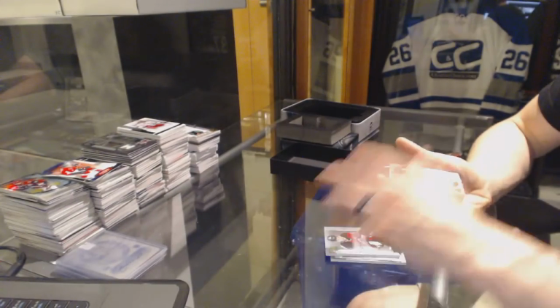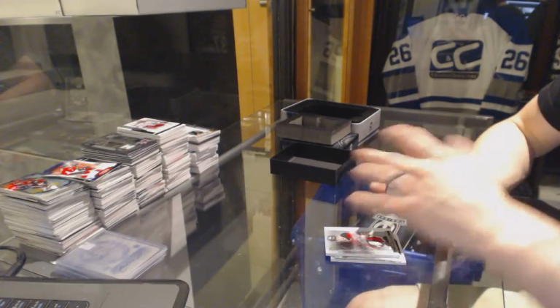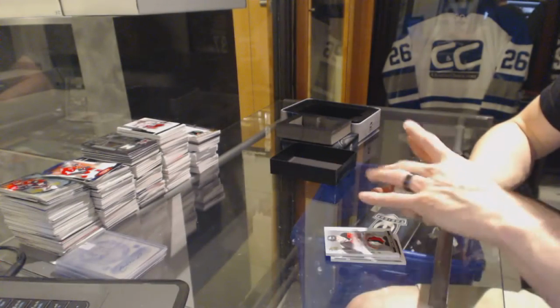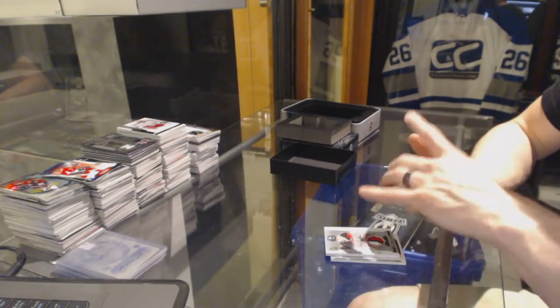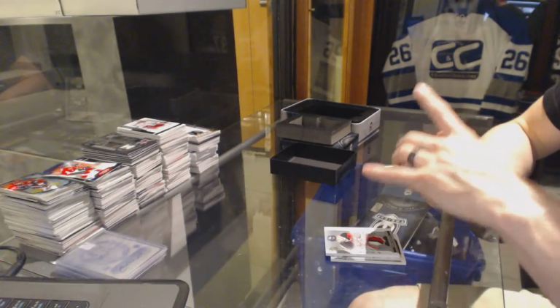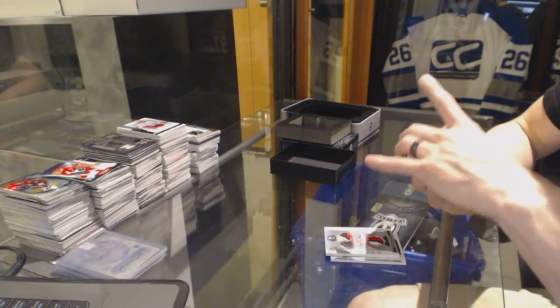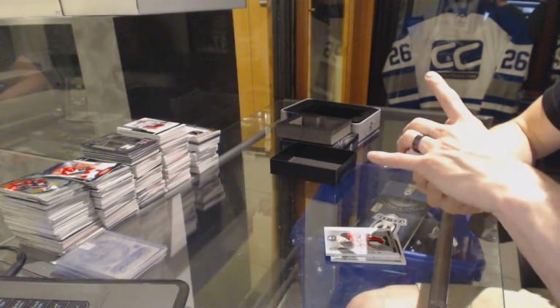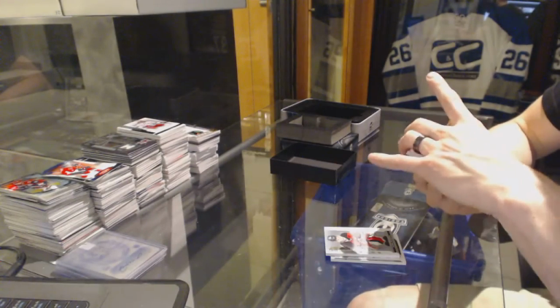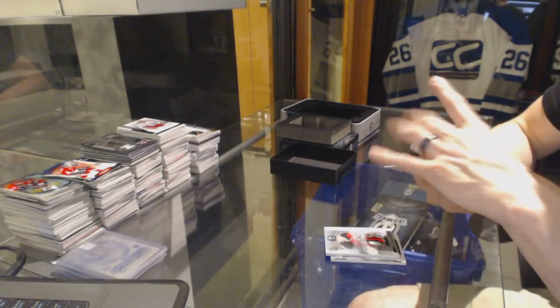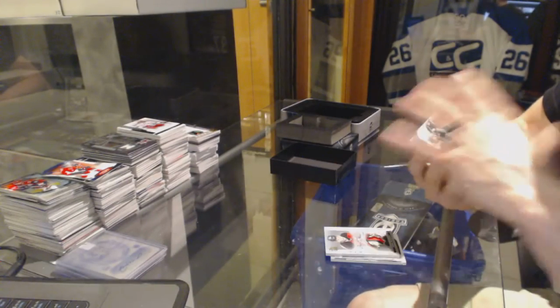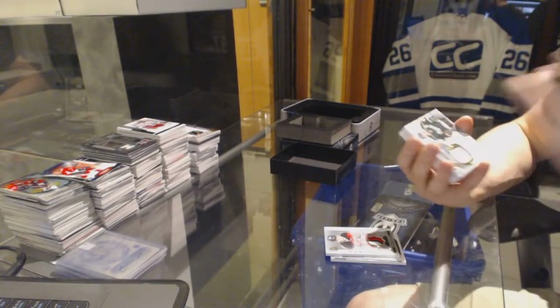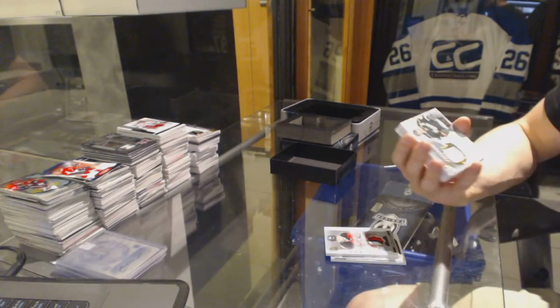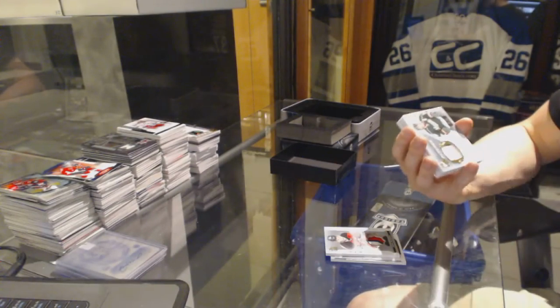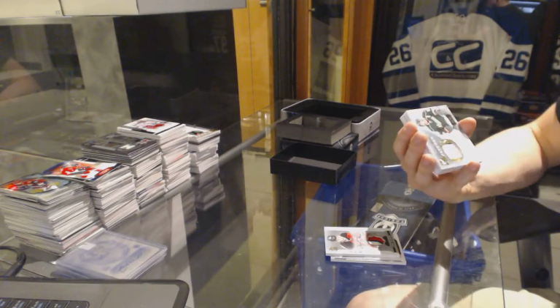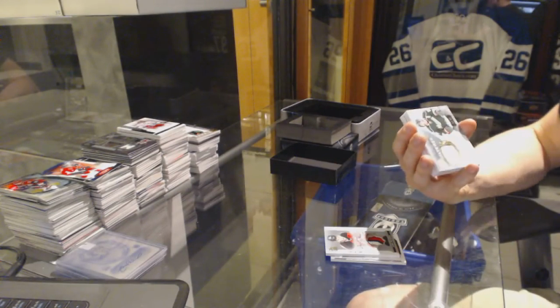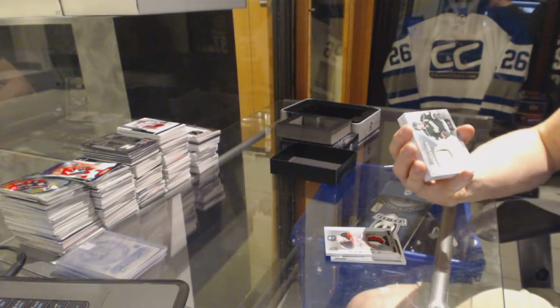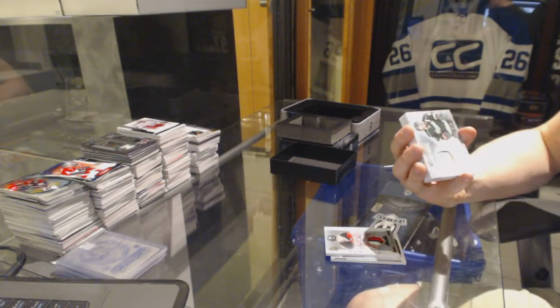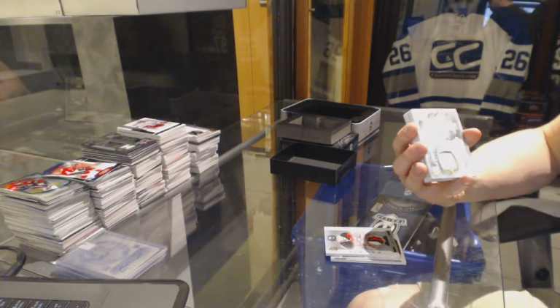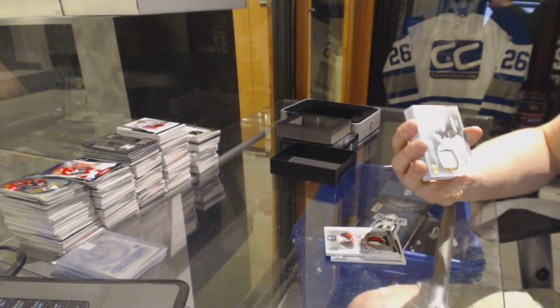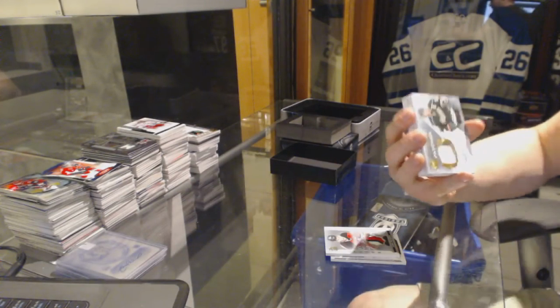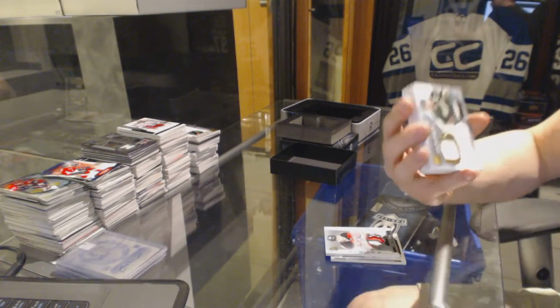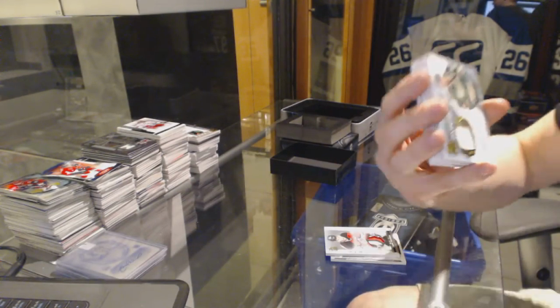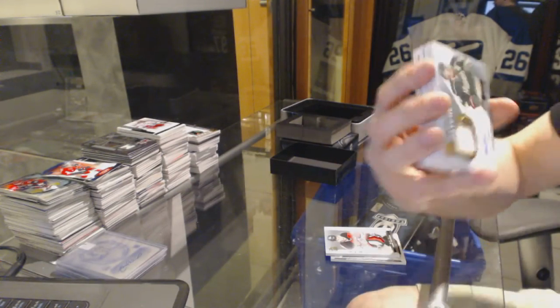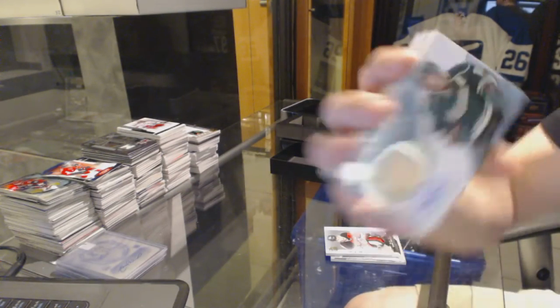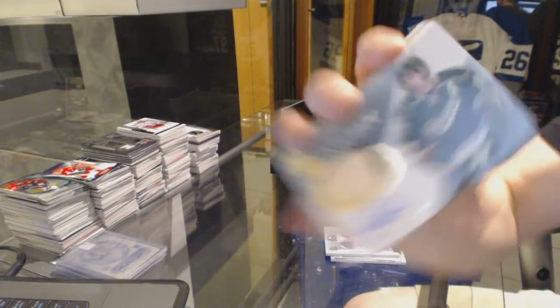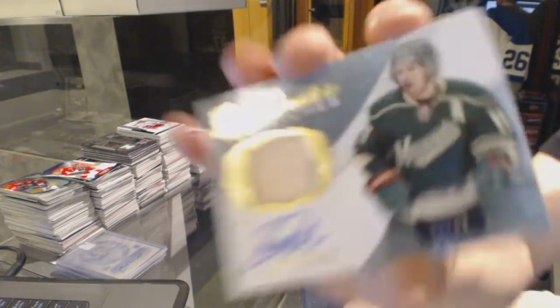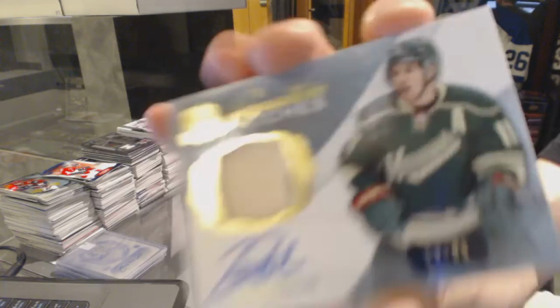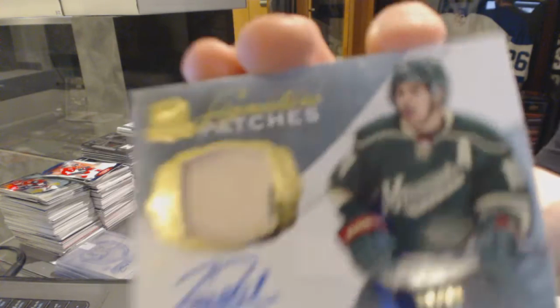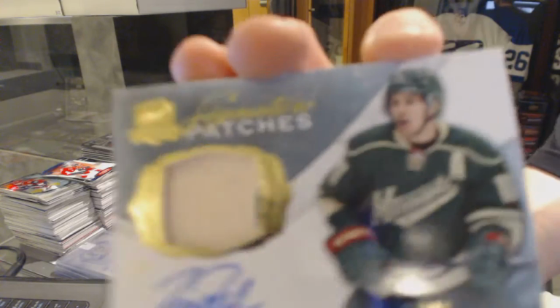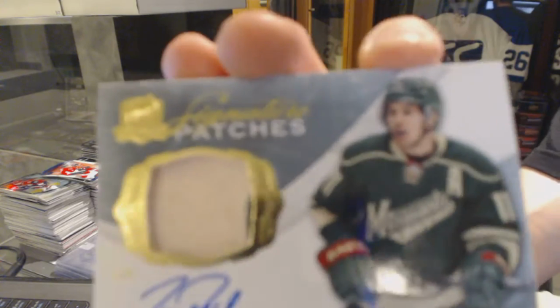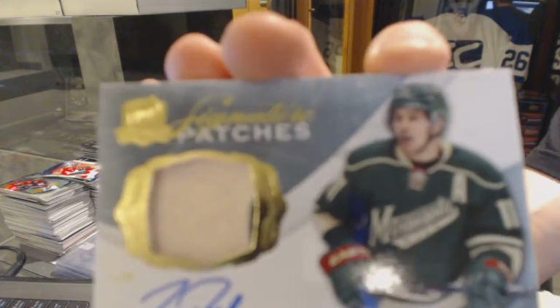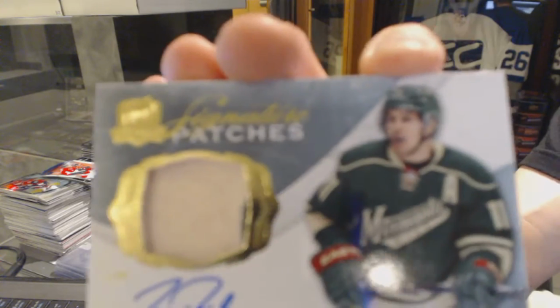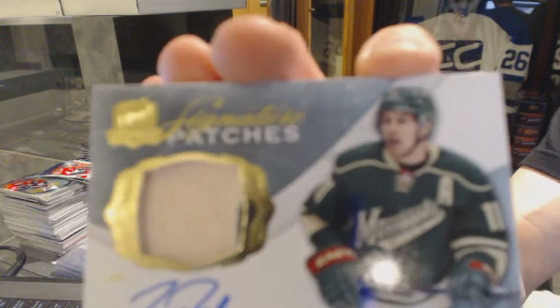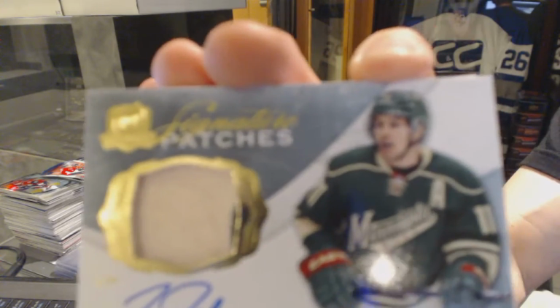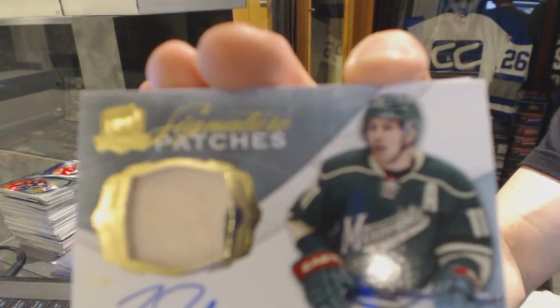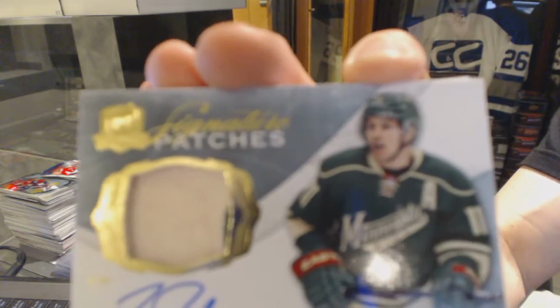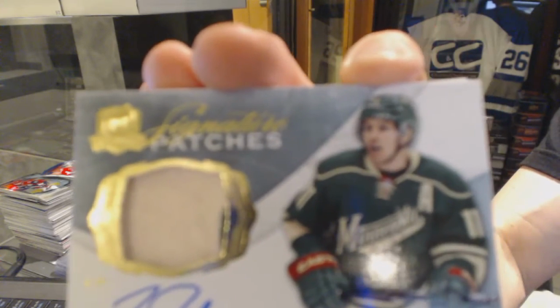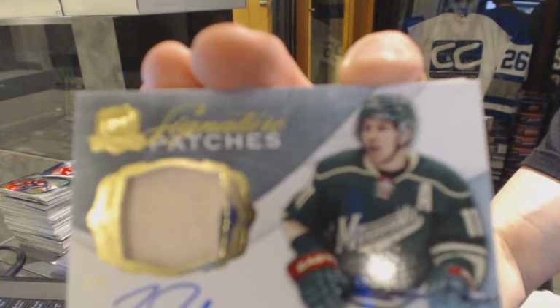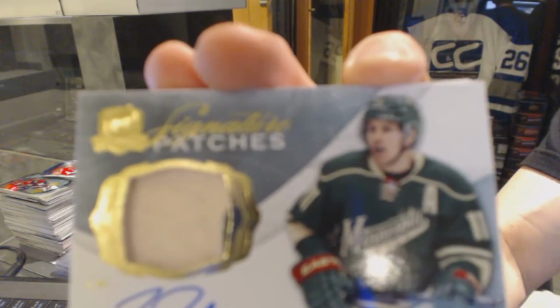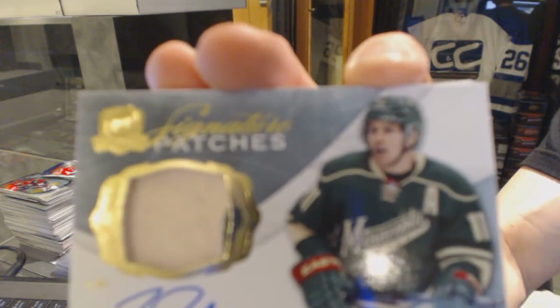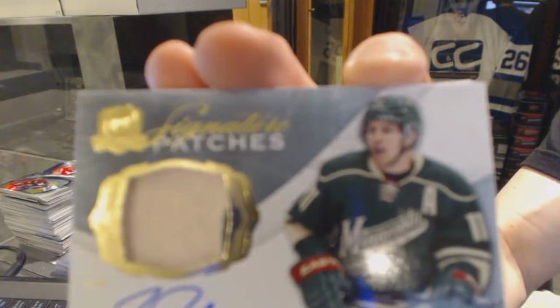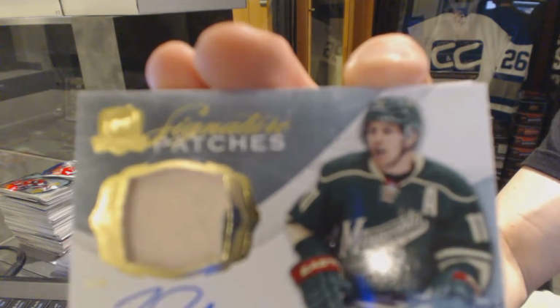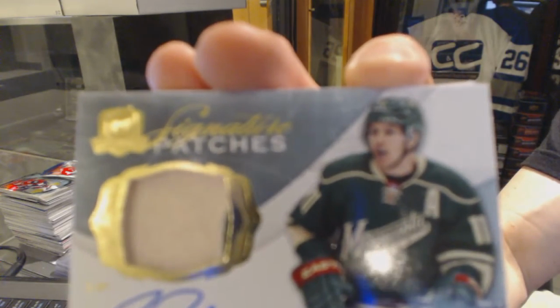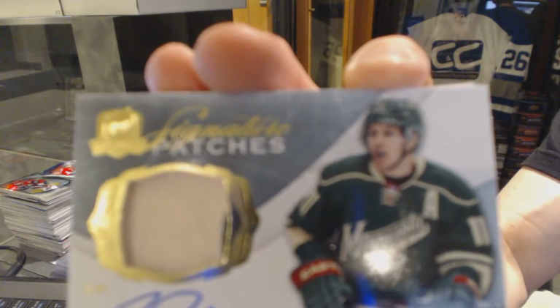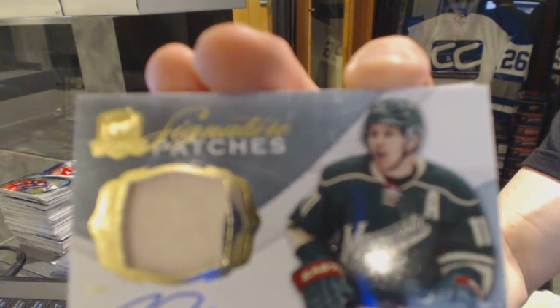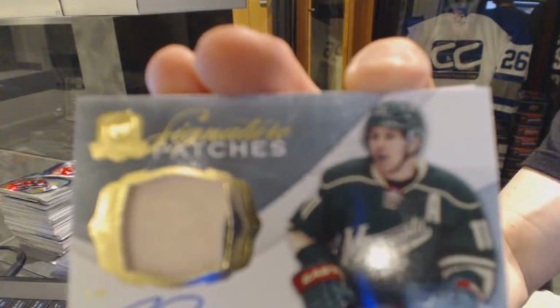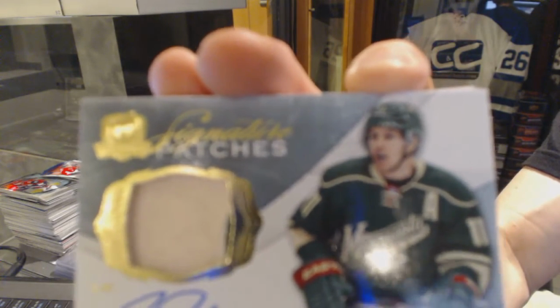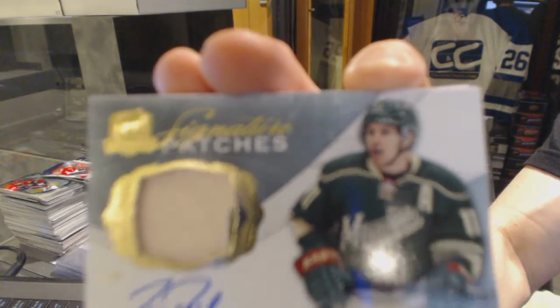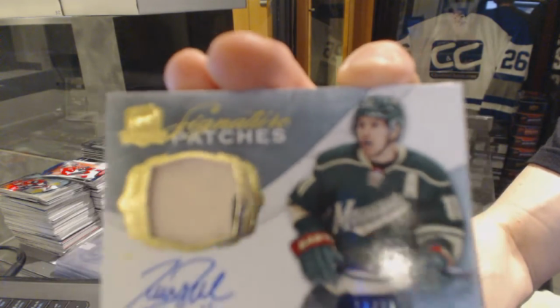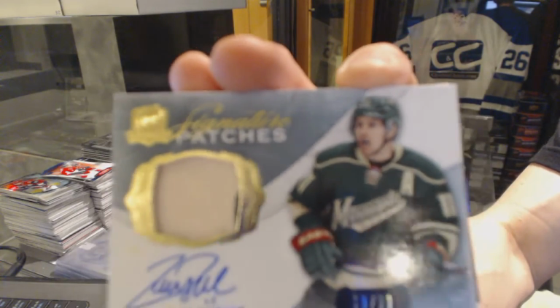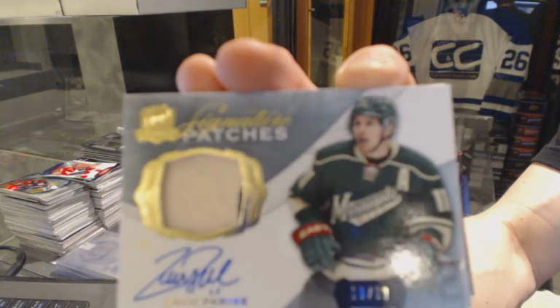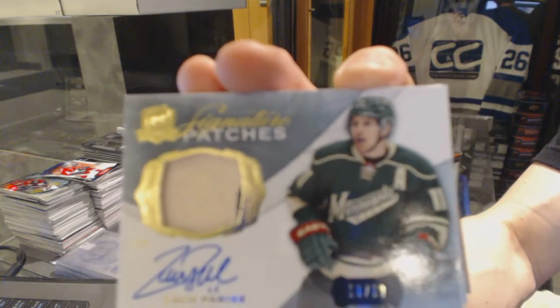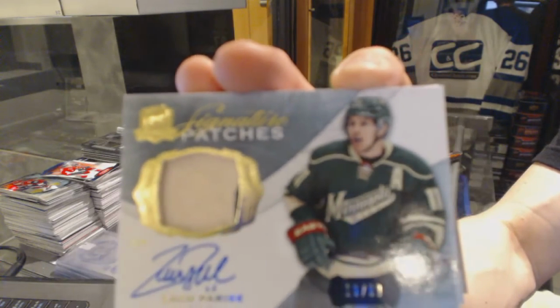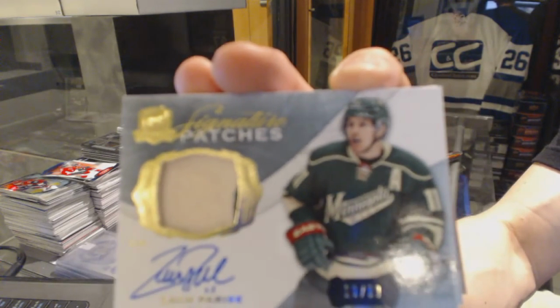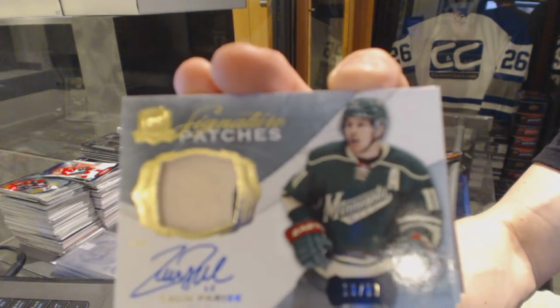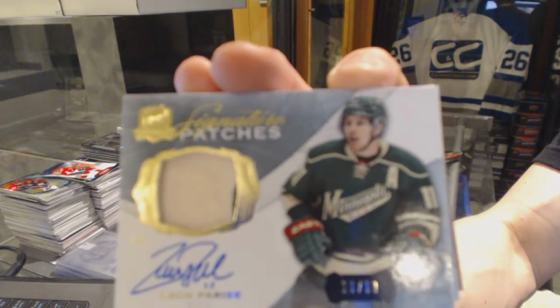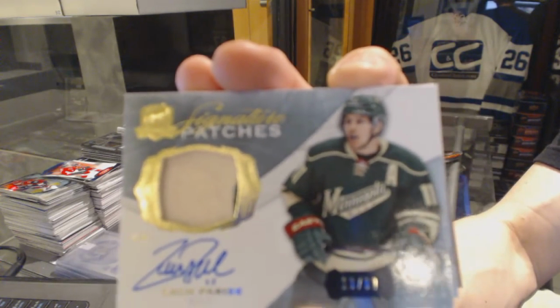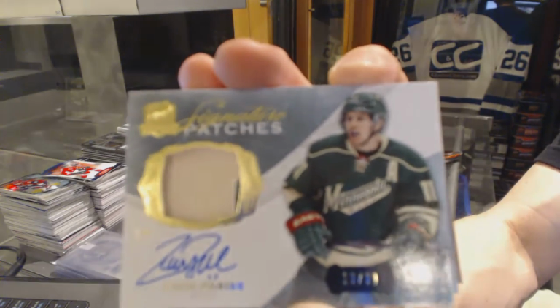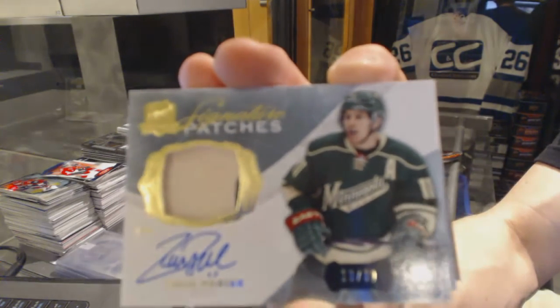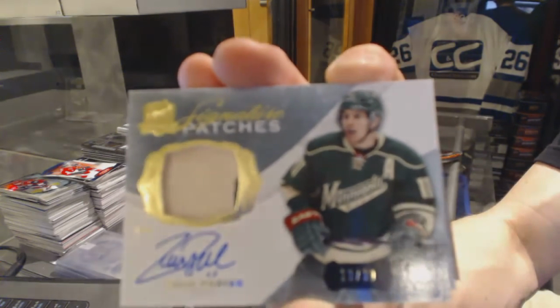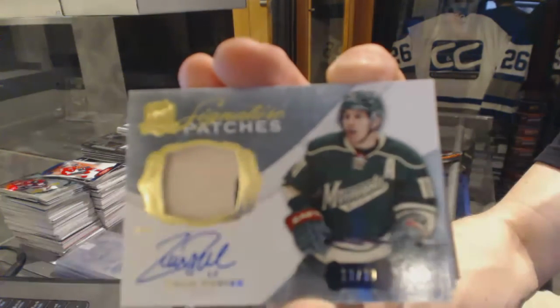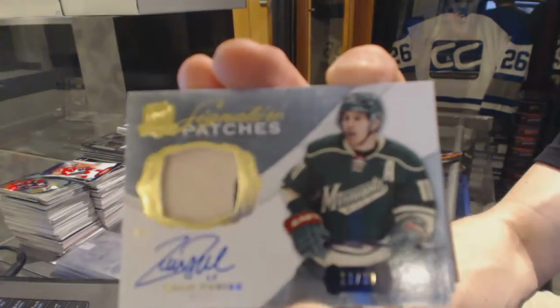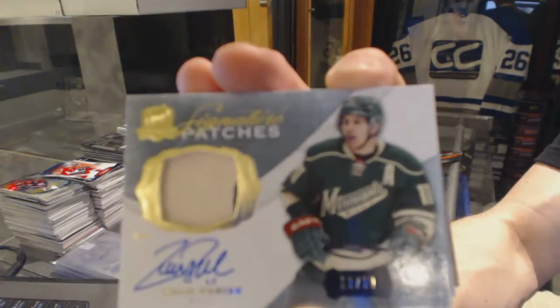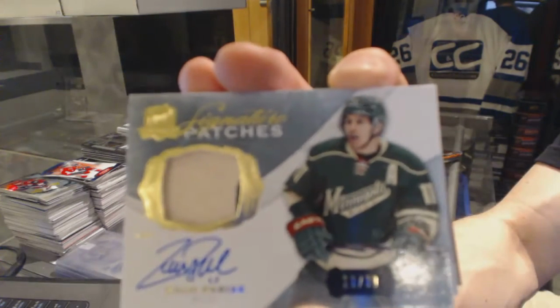Two-color signature patches, number 99 for the Minnesota Wild, Zach Parise.